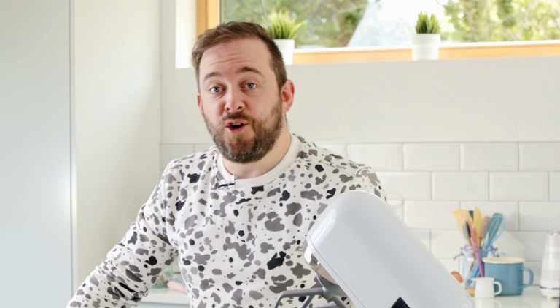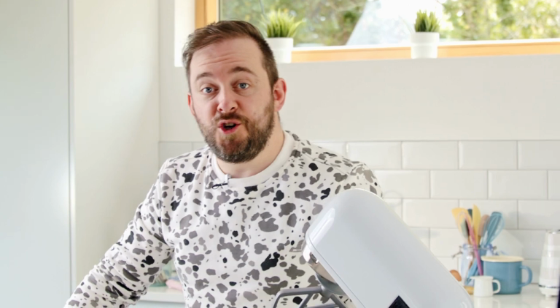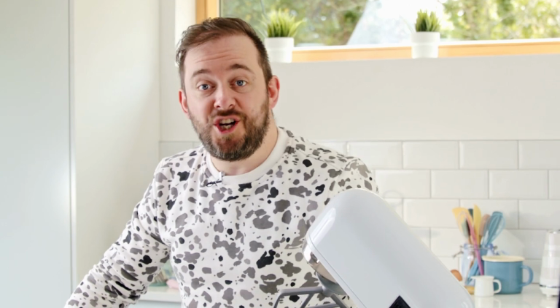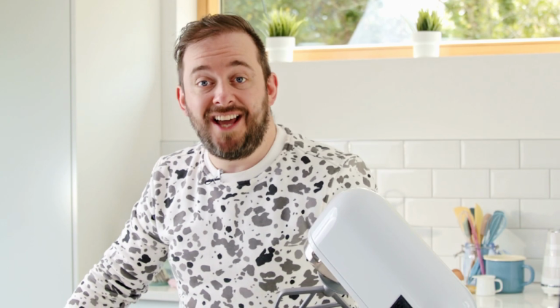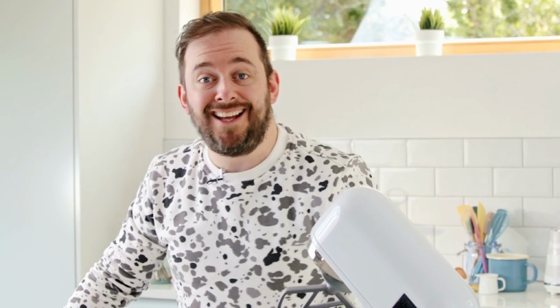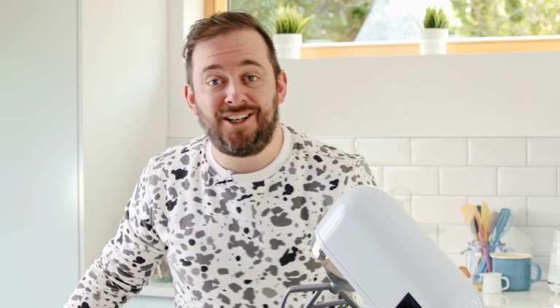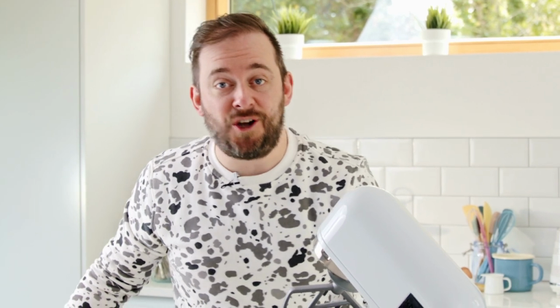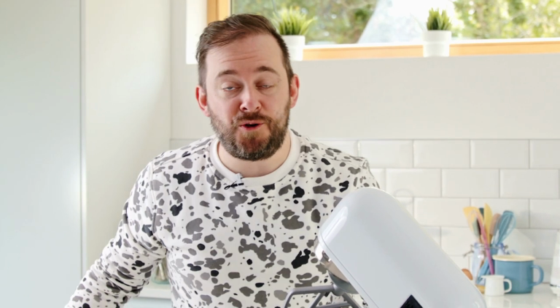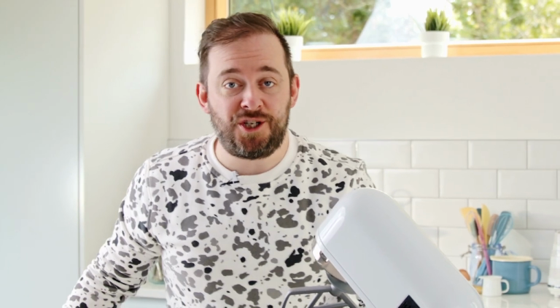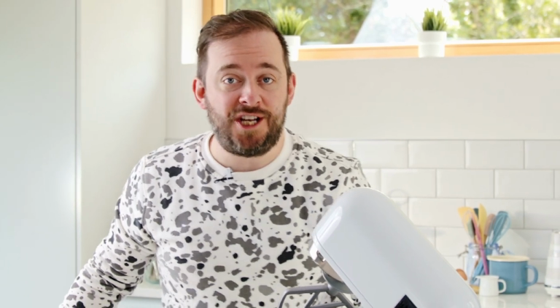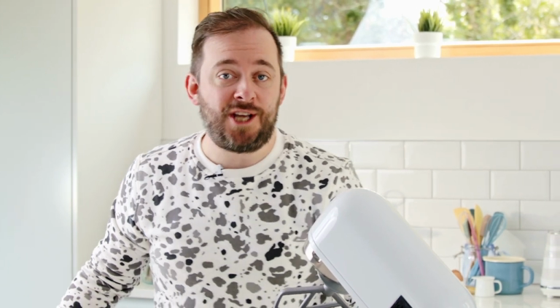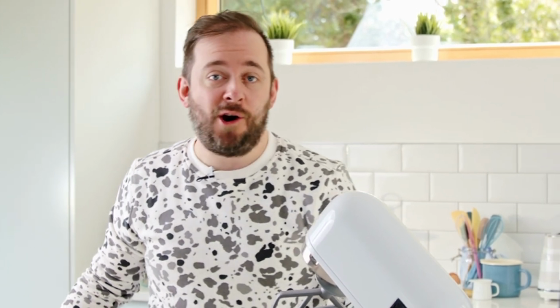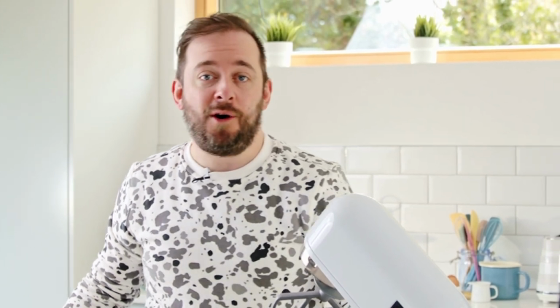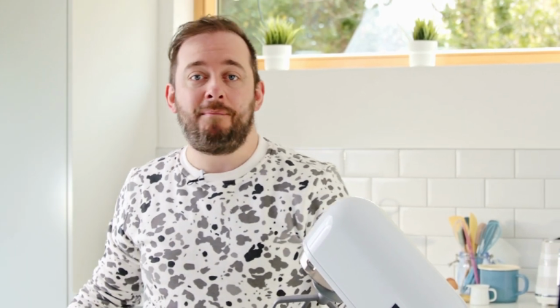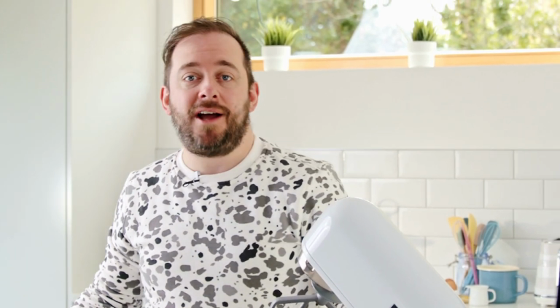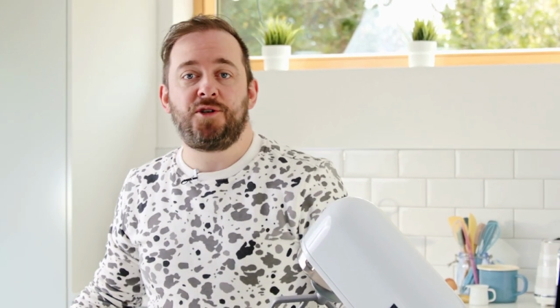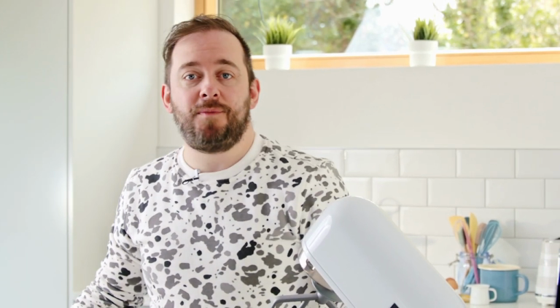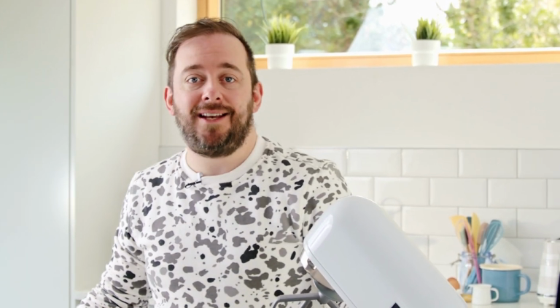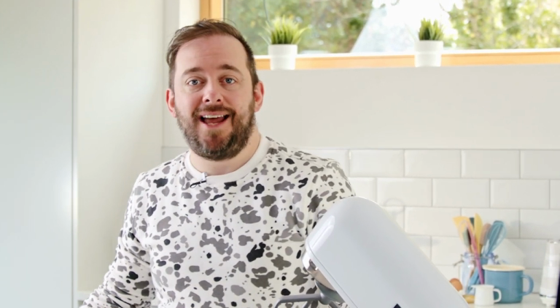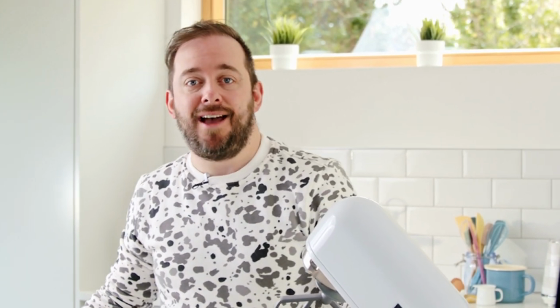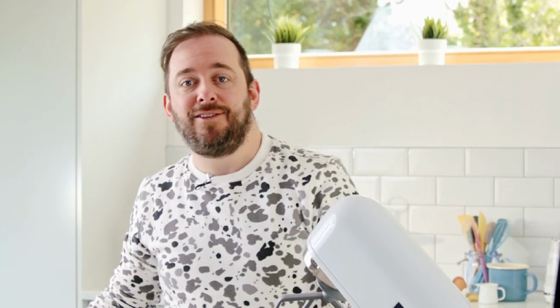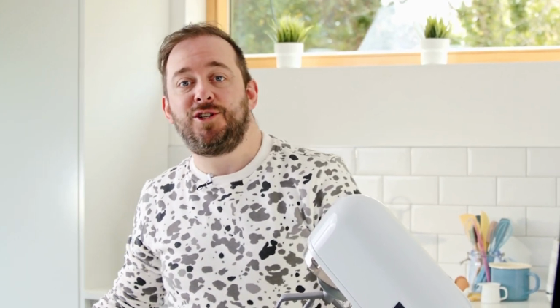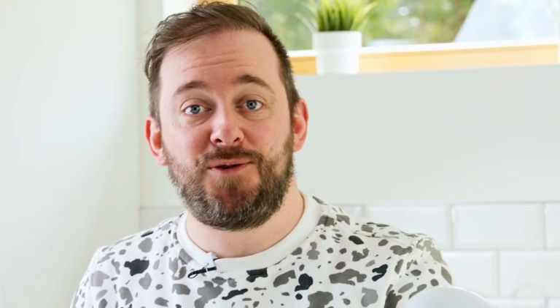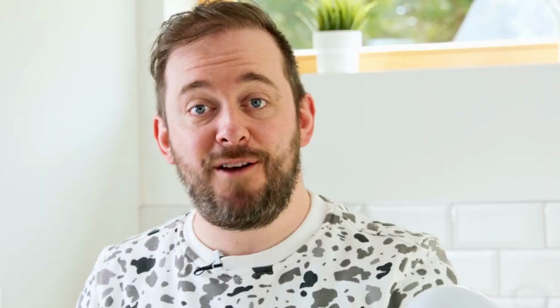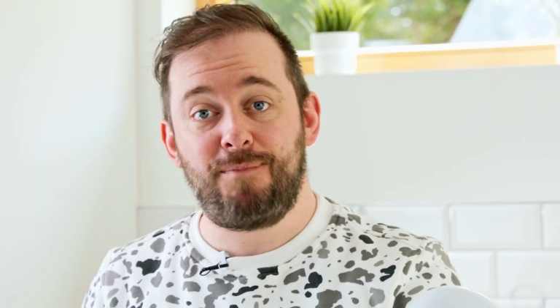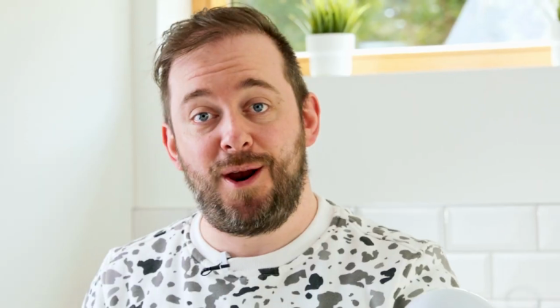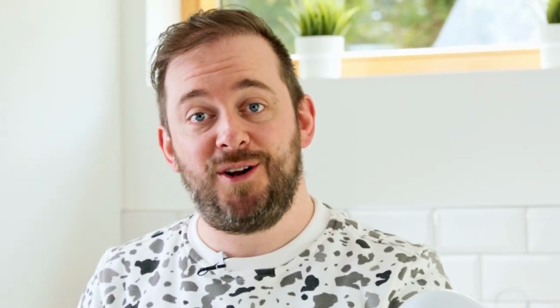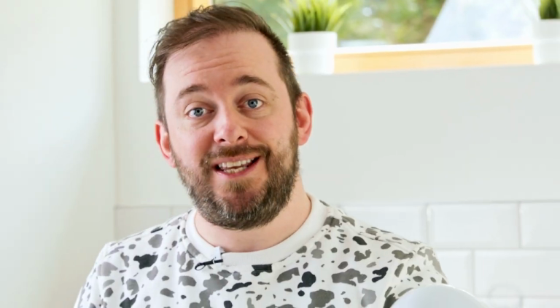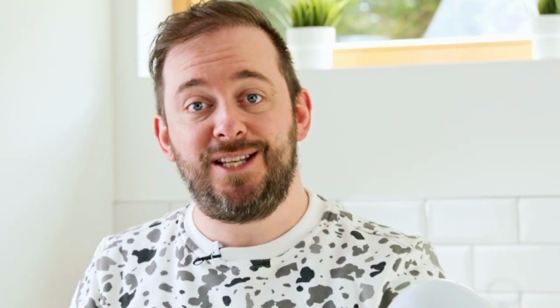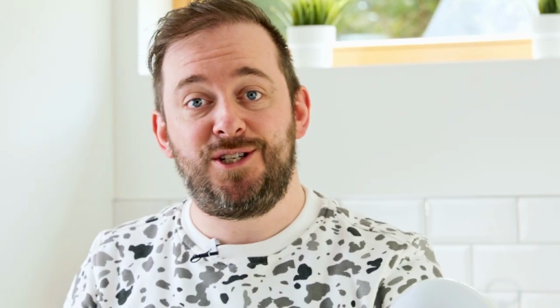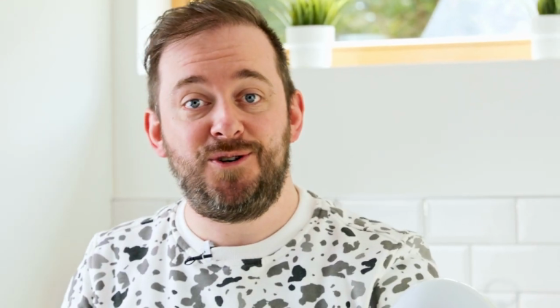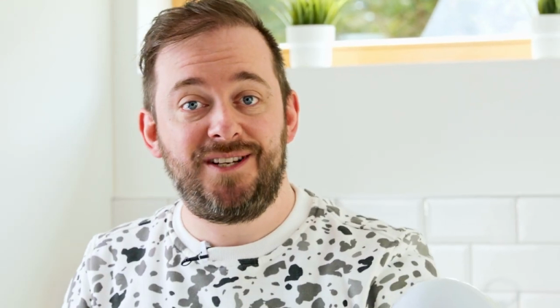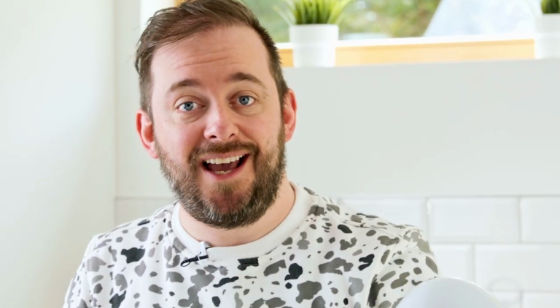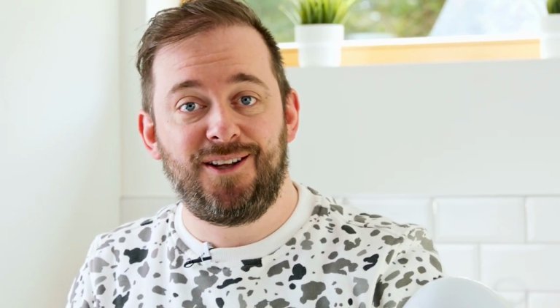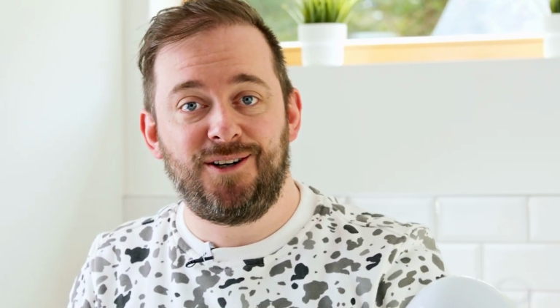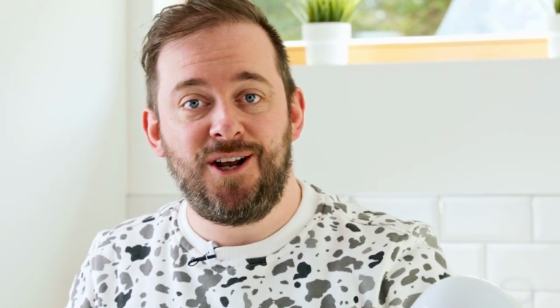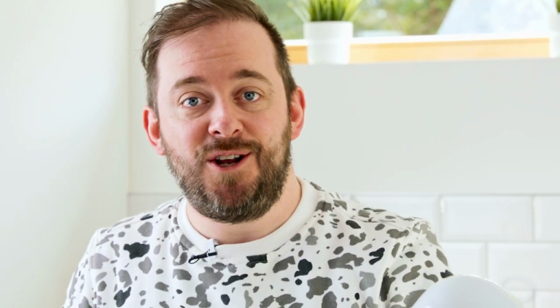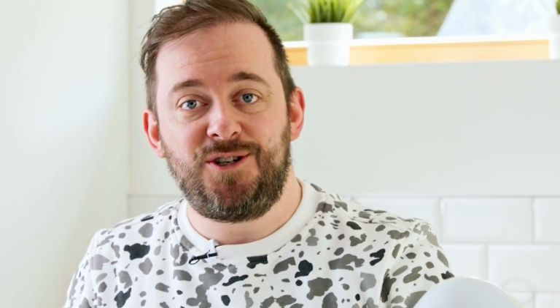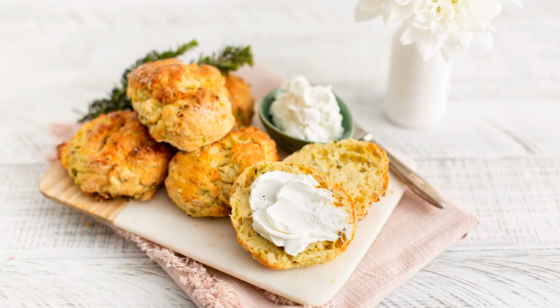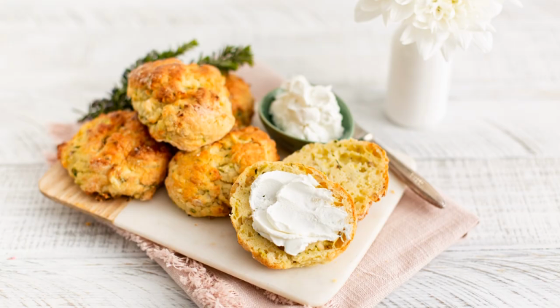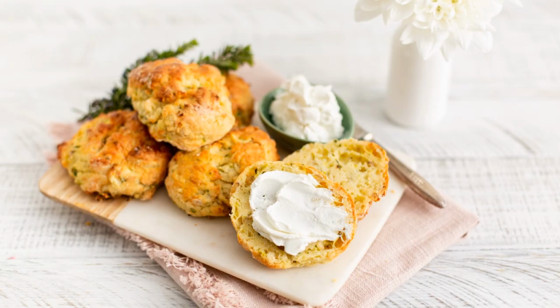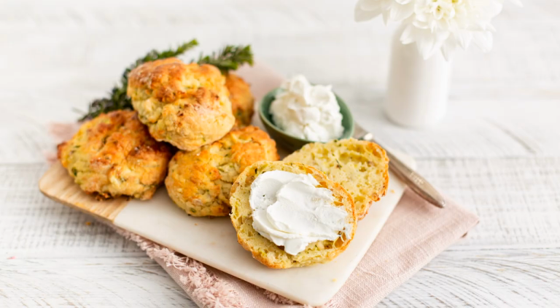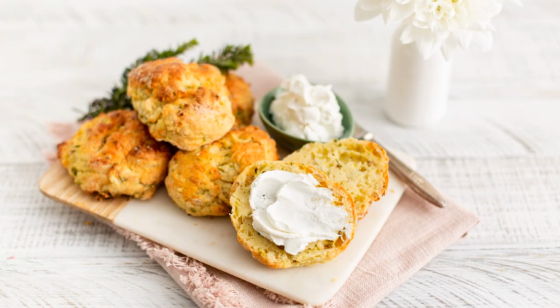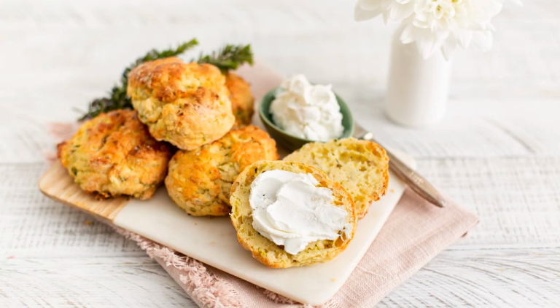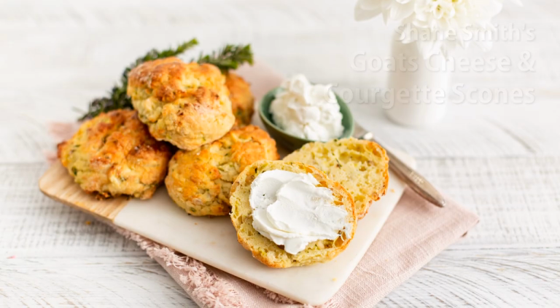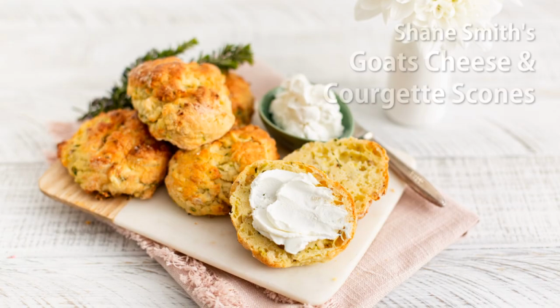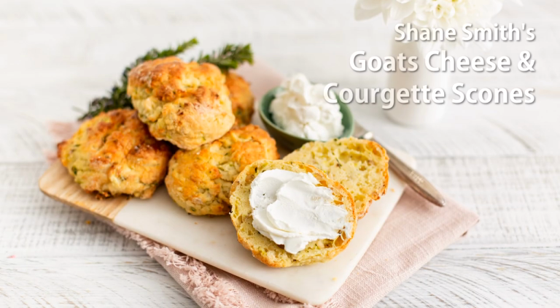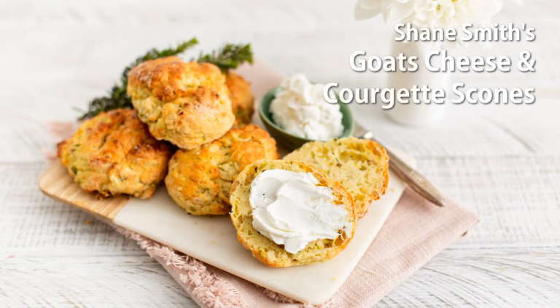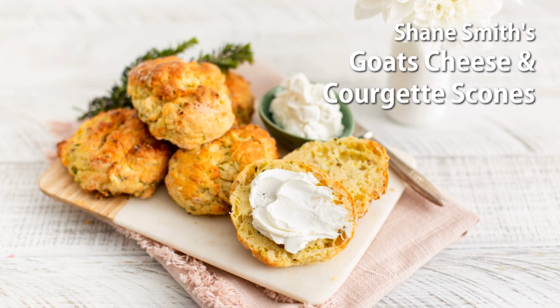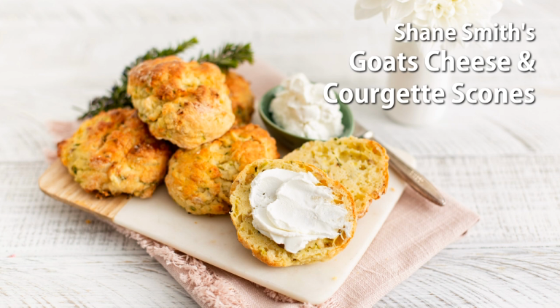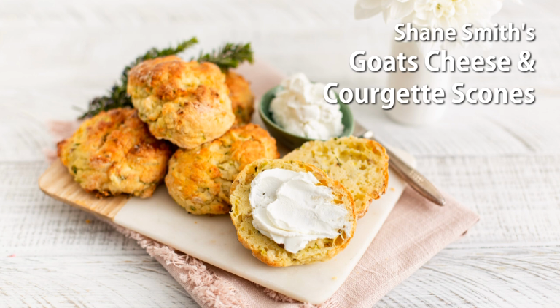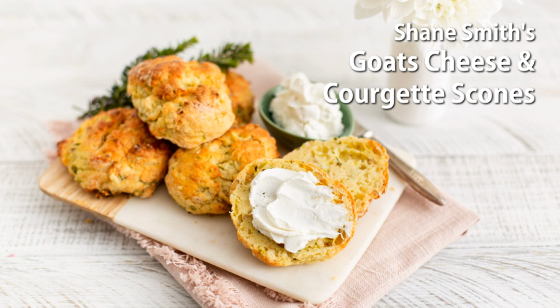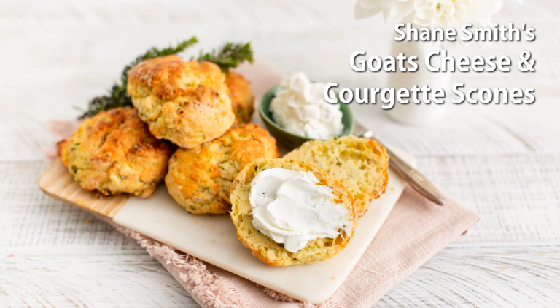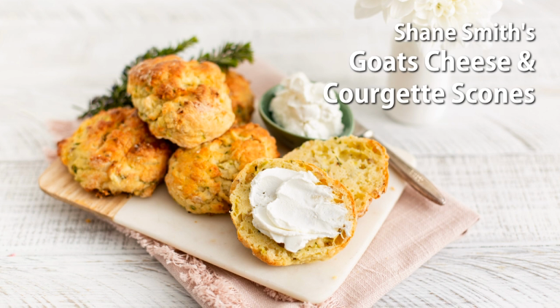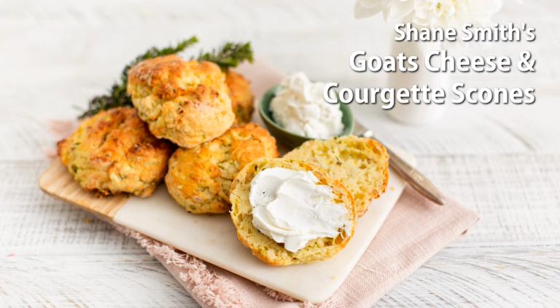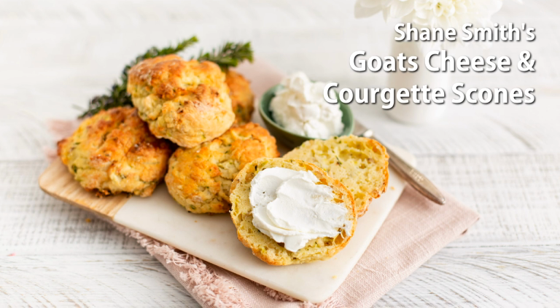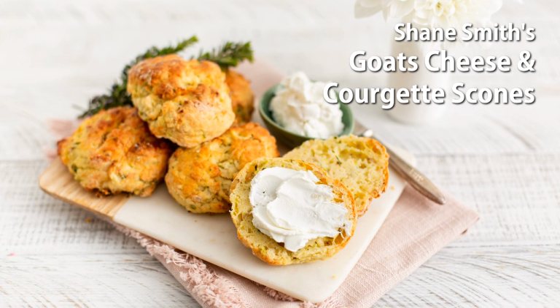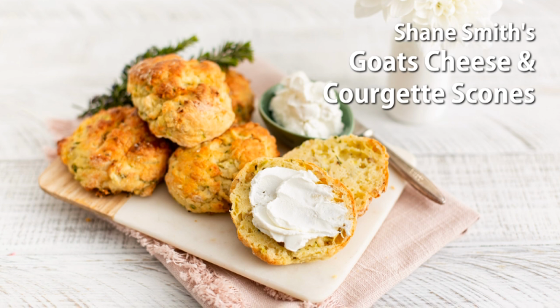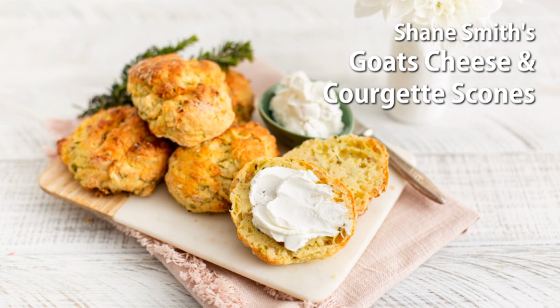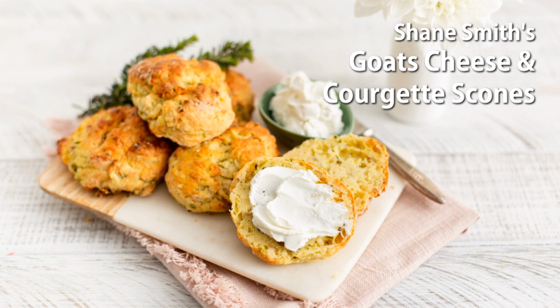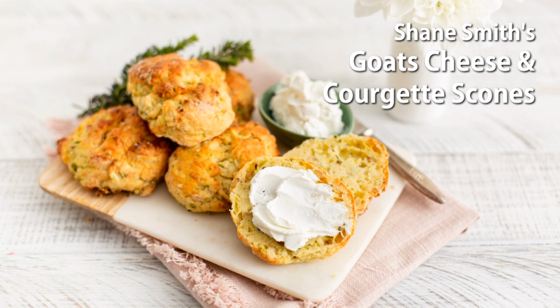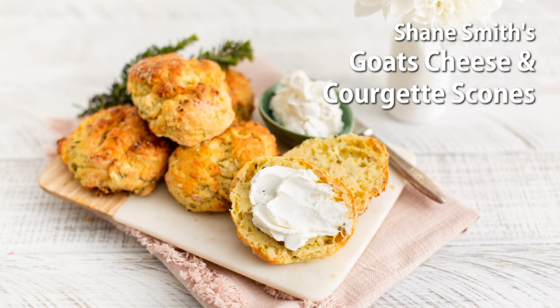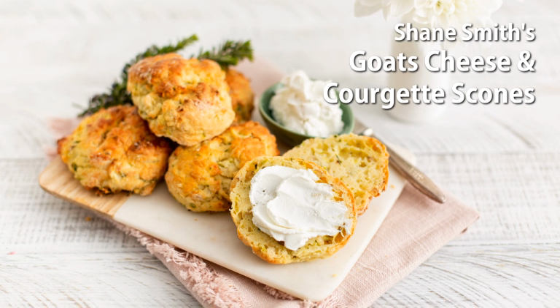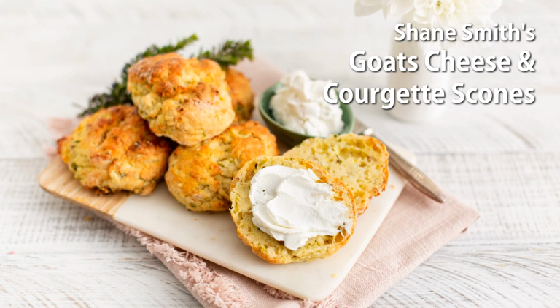Courgette and goat's cheese are a match made in heaven, so I paired these two together to make the most beautiful summer savoury scone.